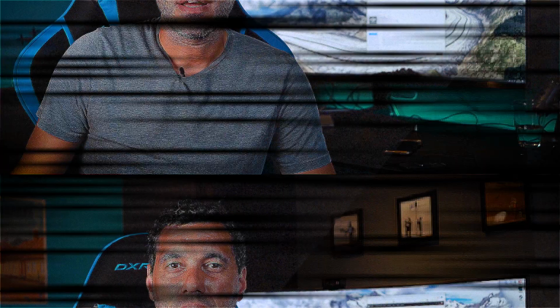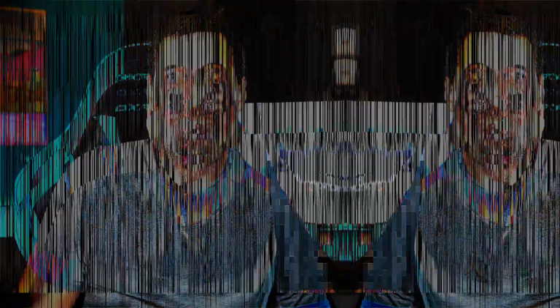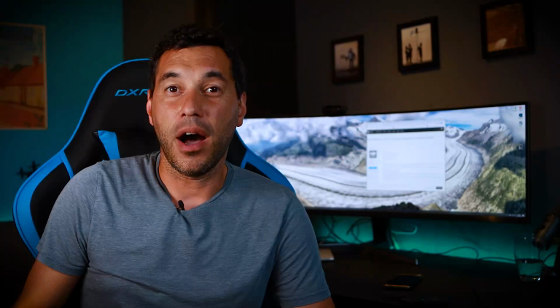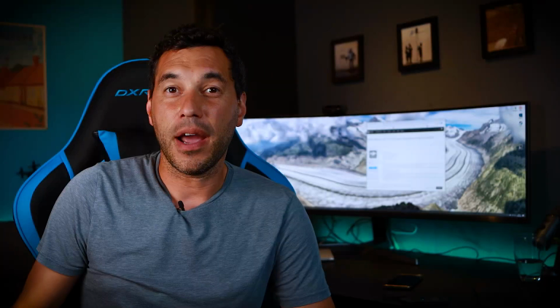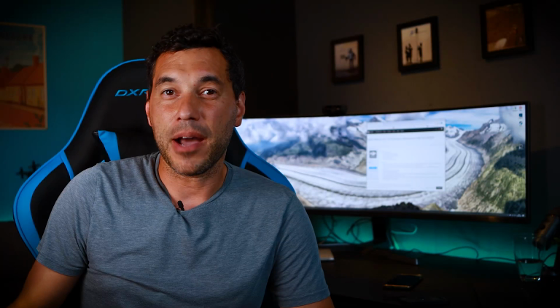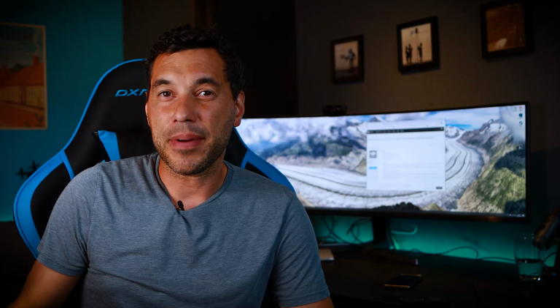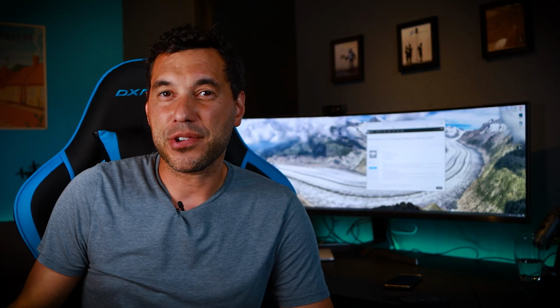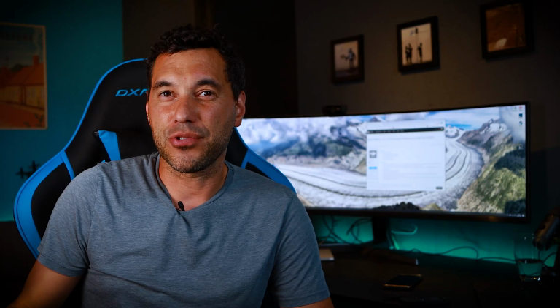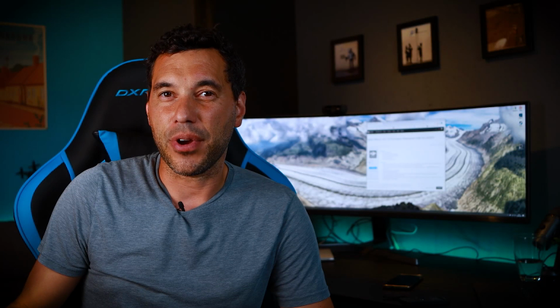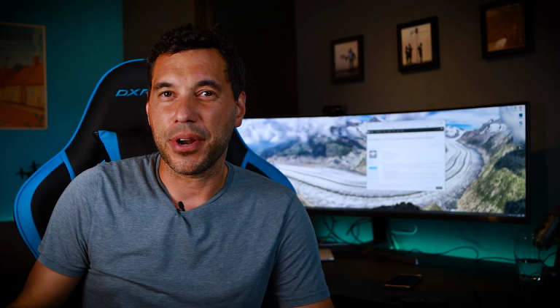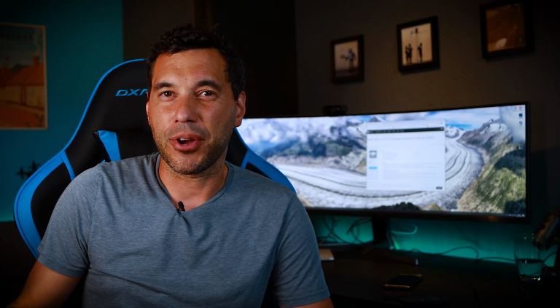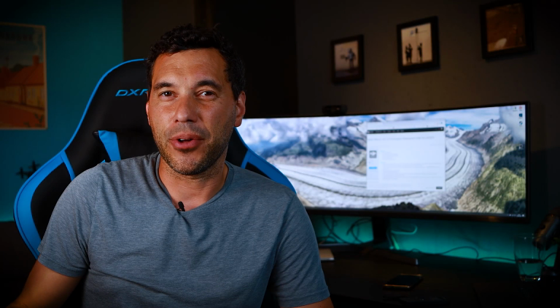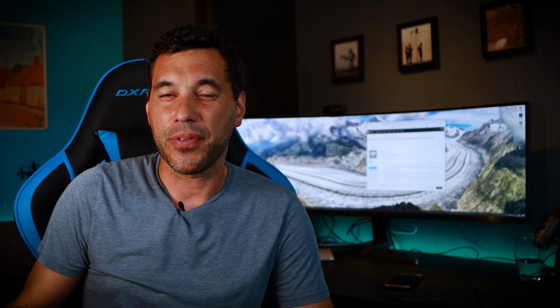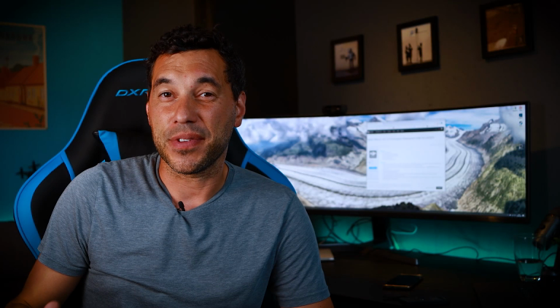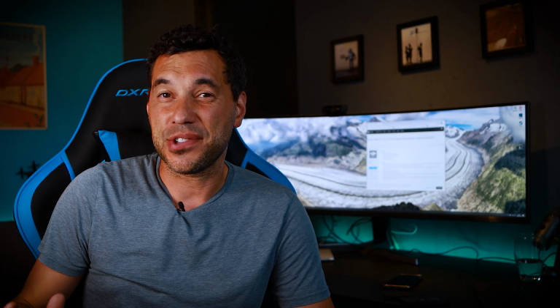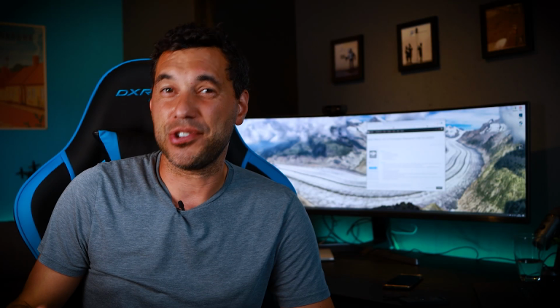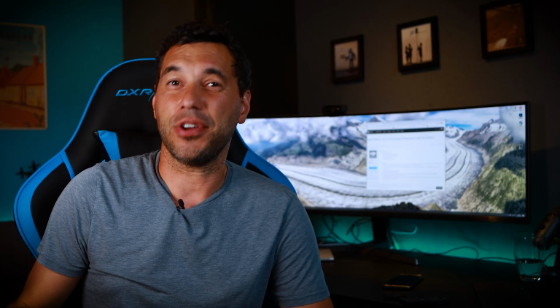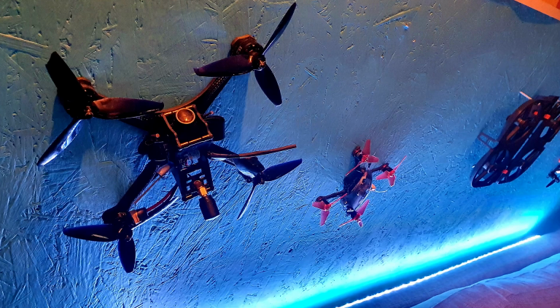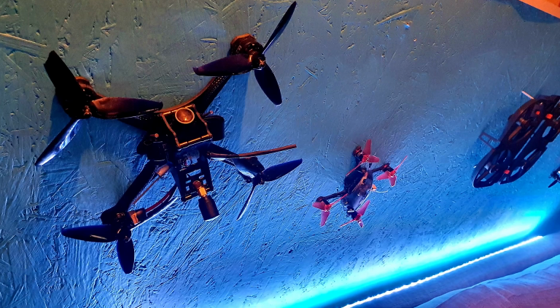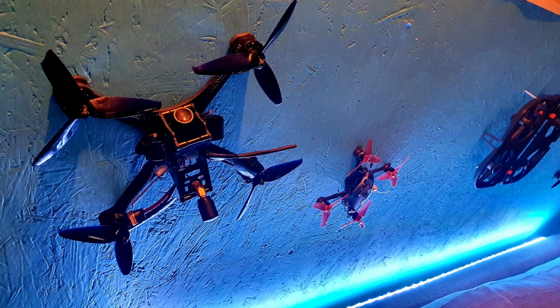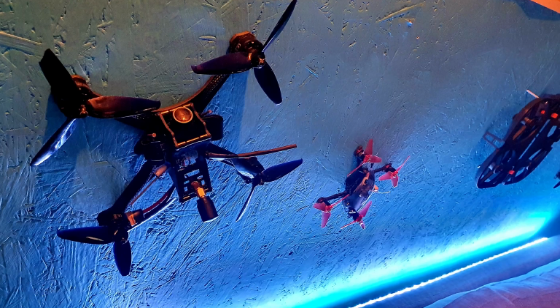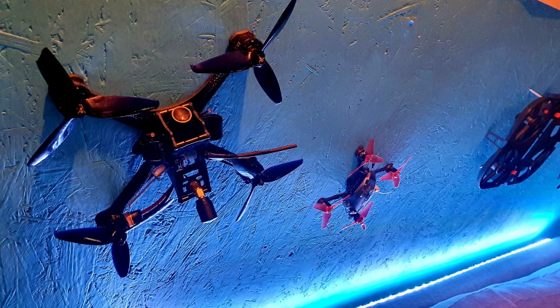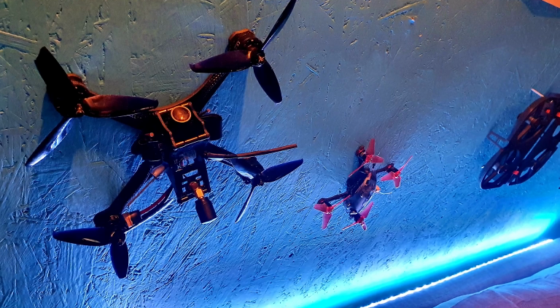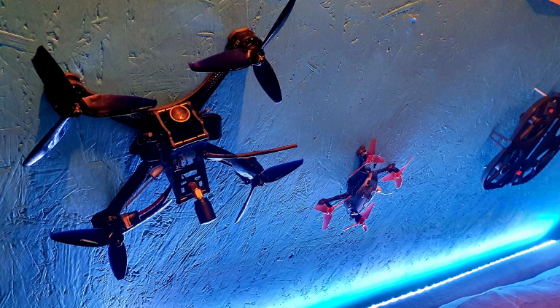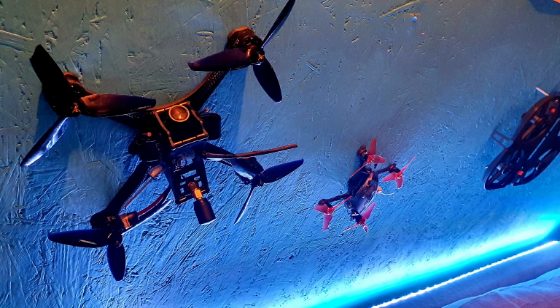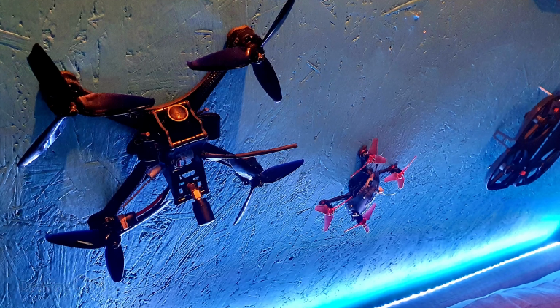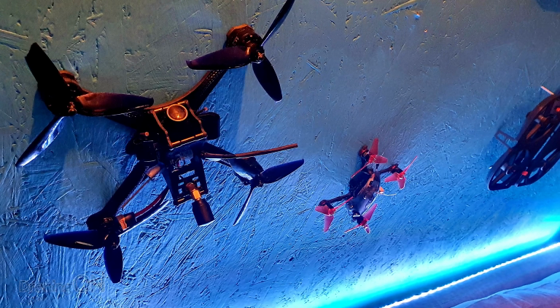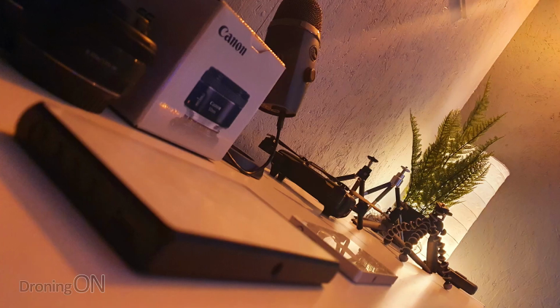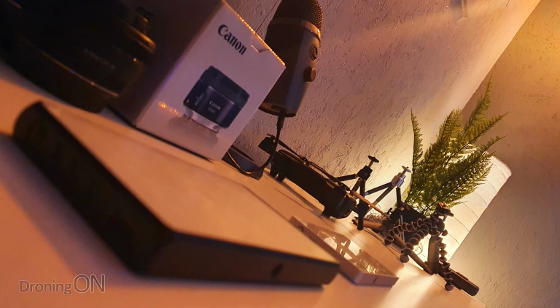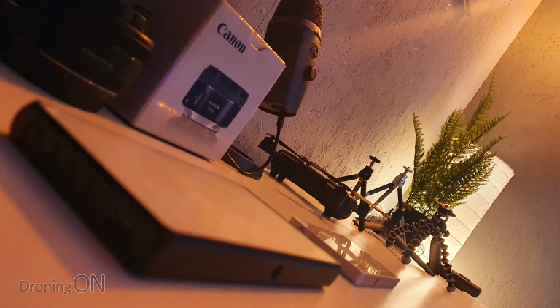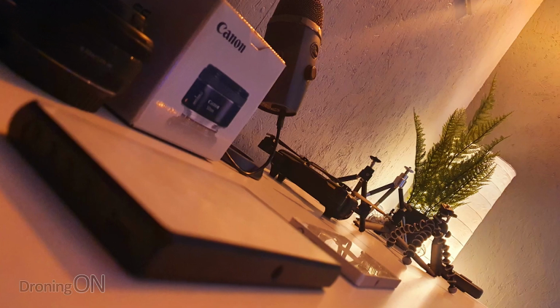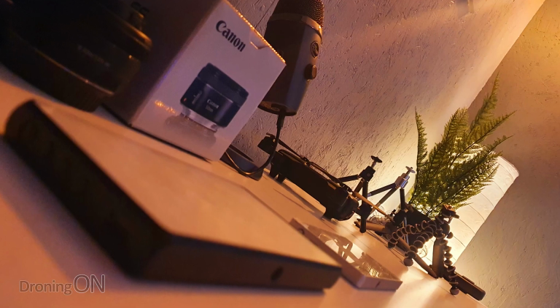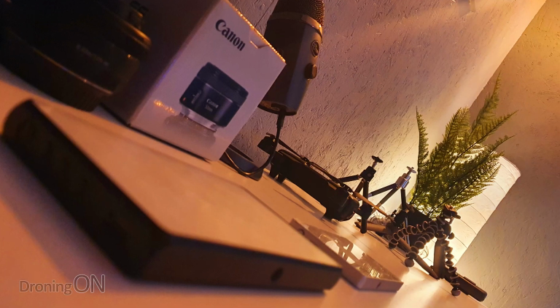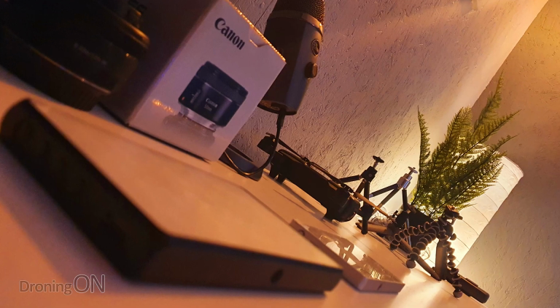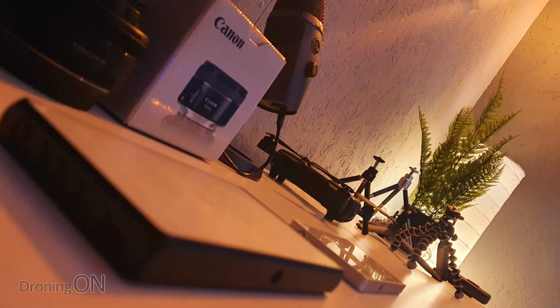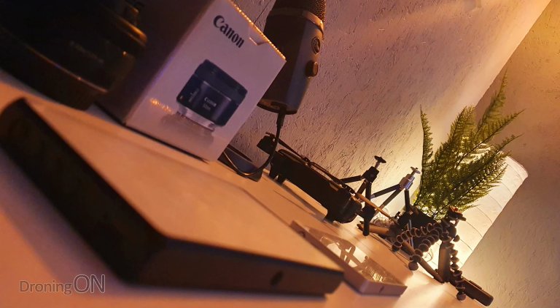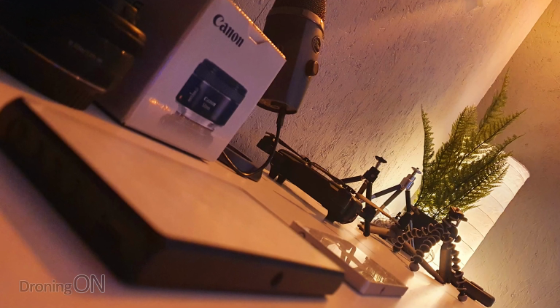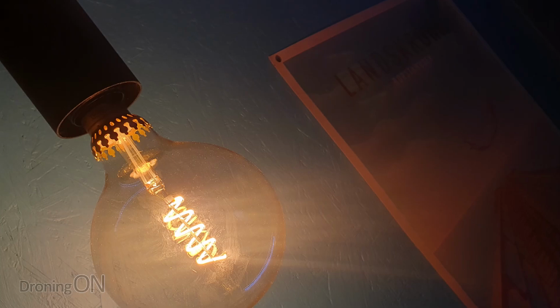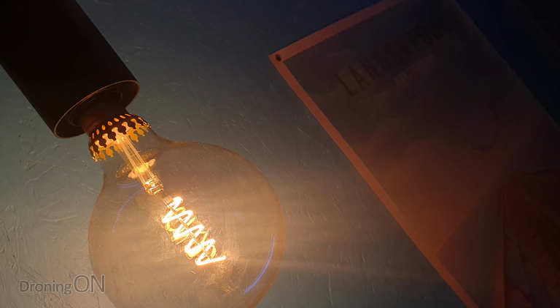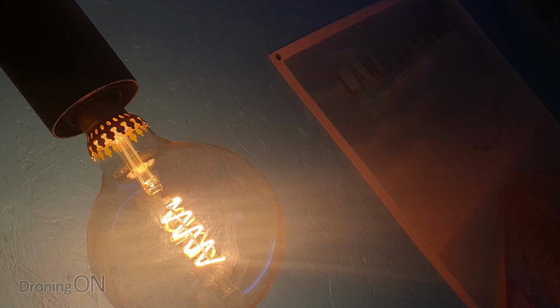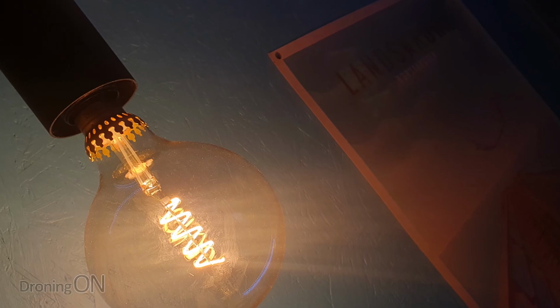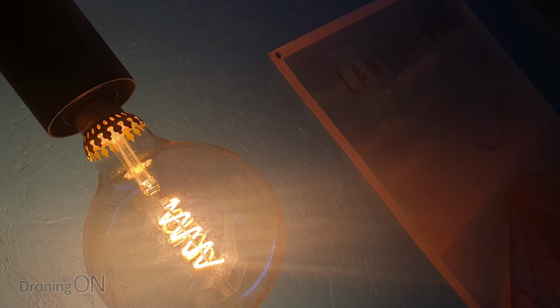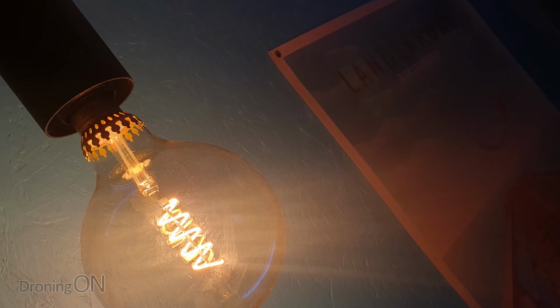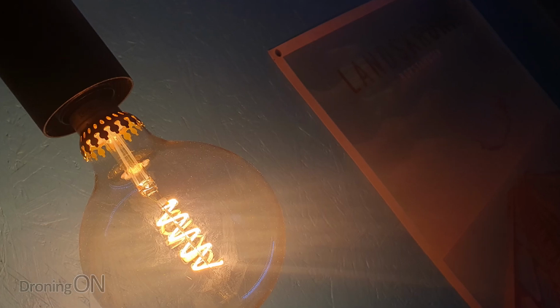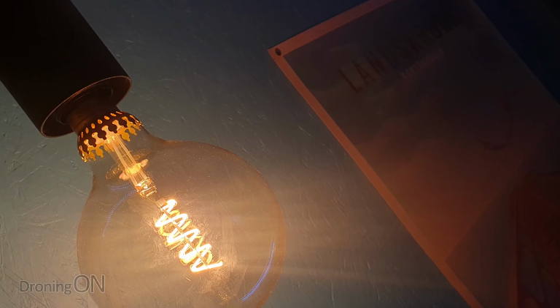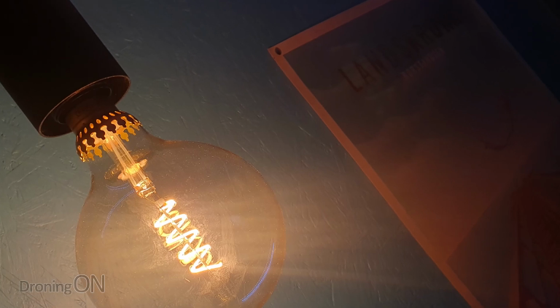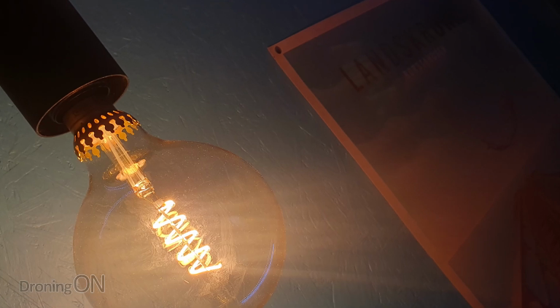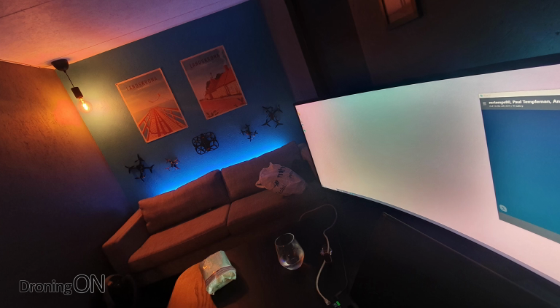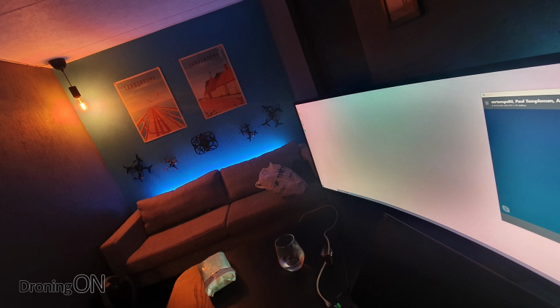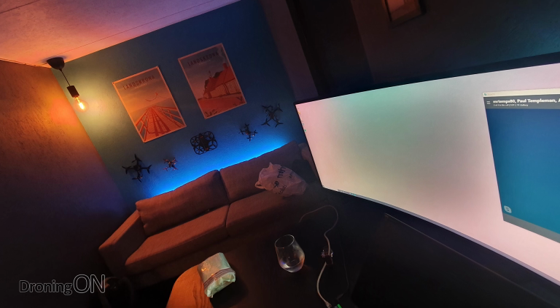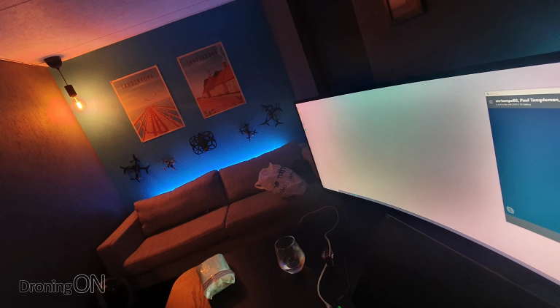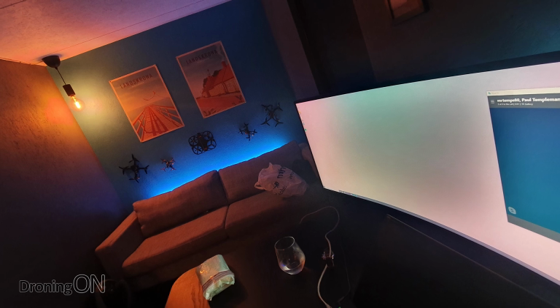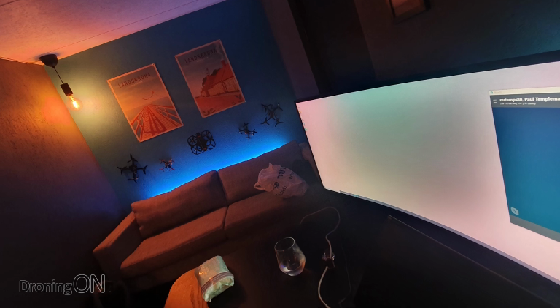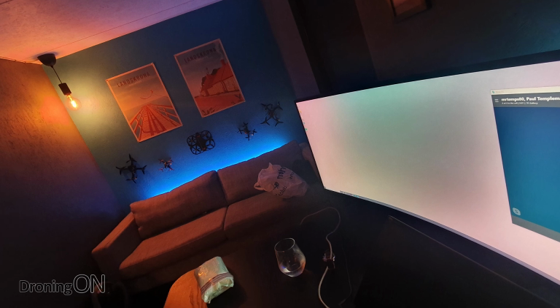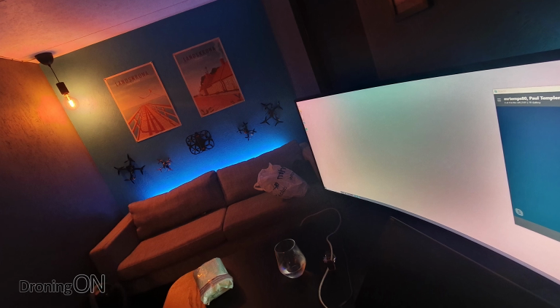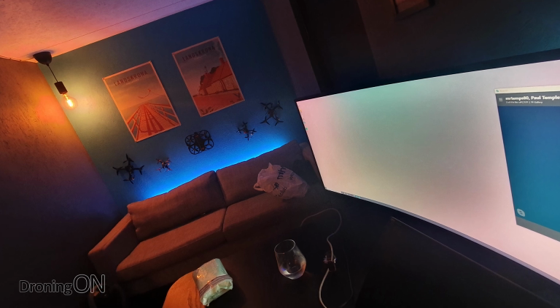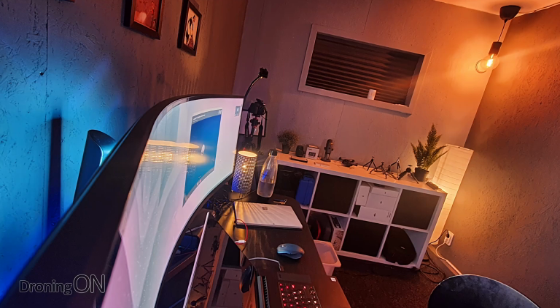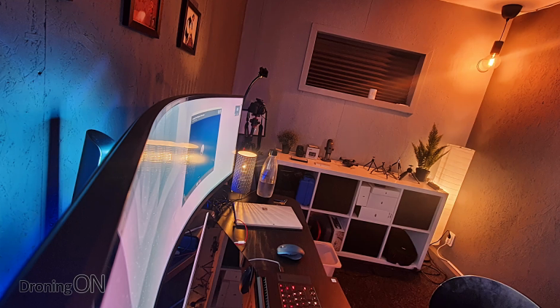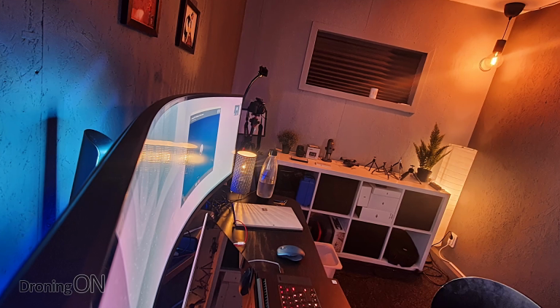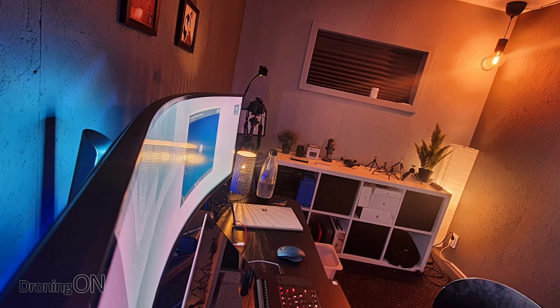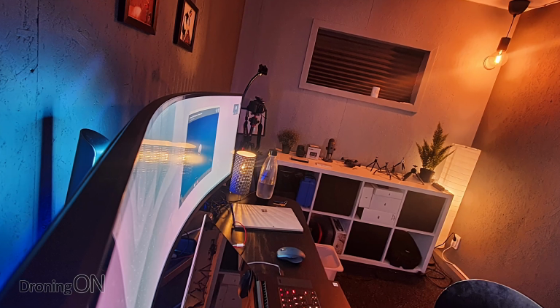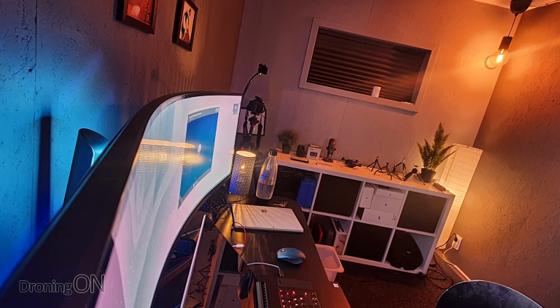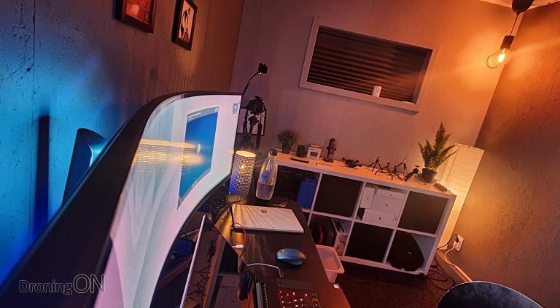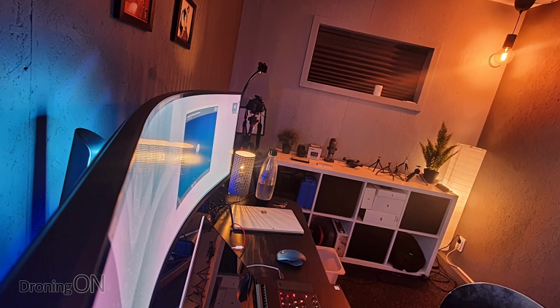Hi, I'm Ashton Droningon. The studio isn't quite finished yet, but this is the first video that I'll be shooting in here, so it's a bit of a test.